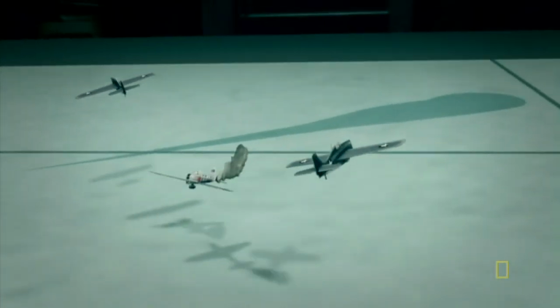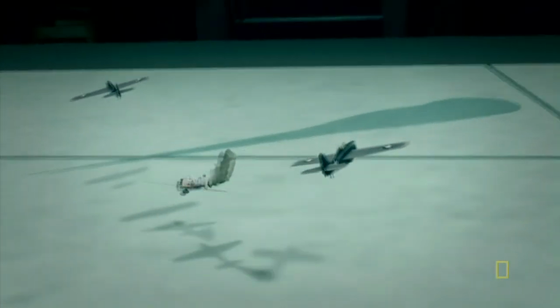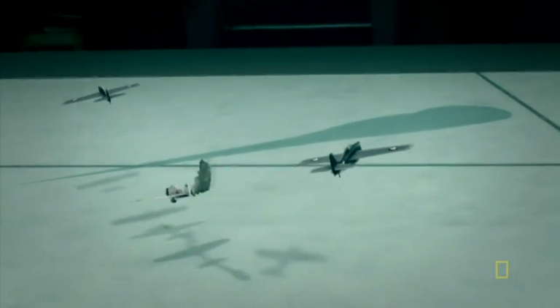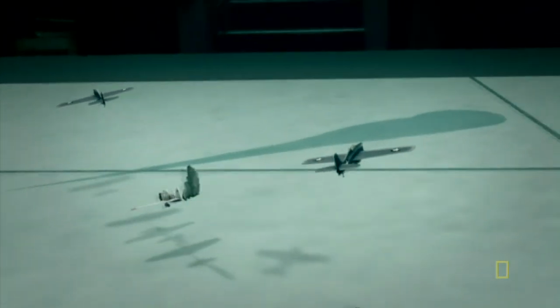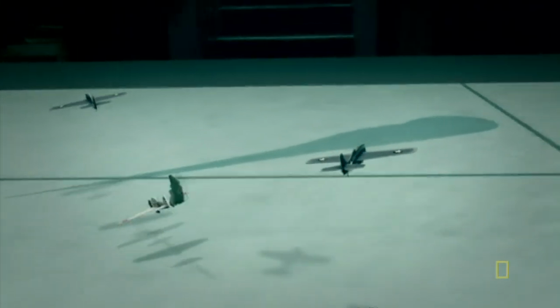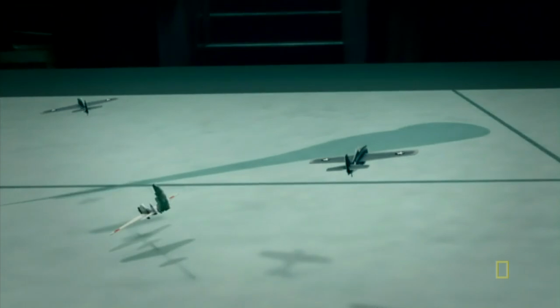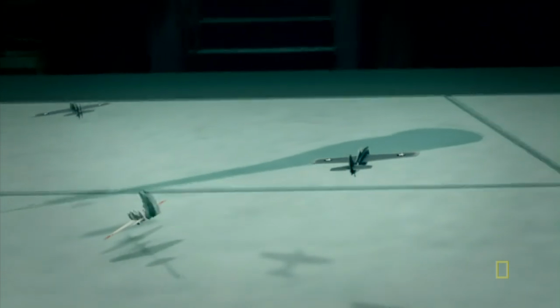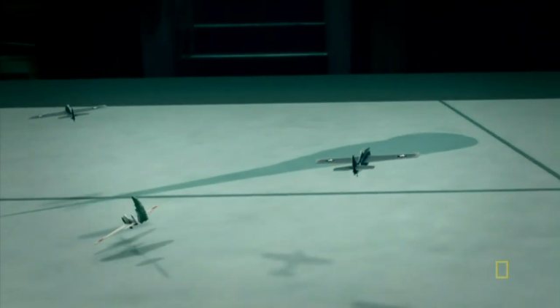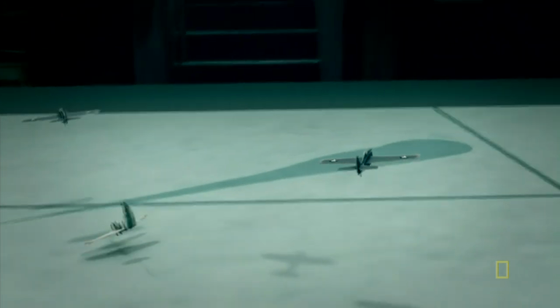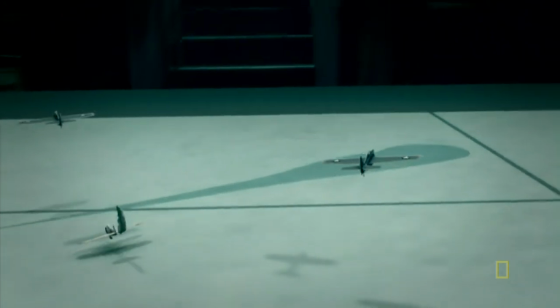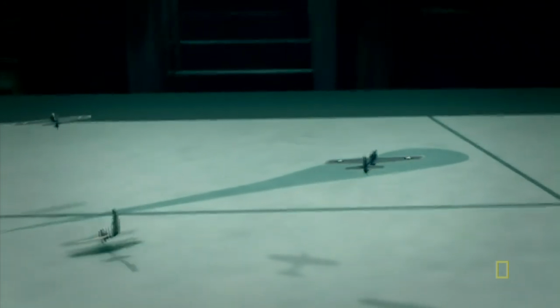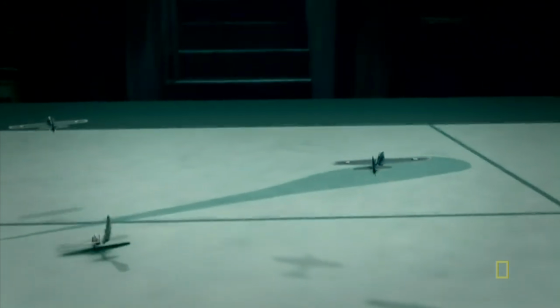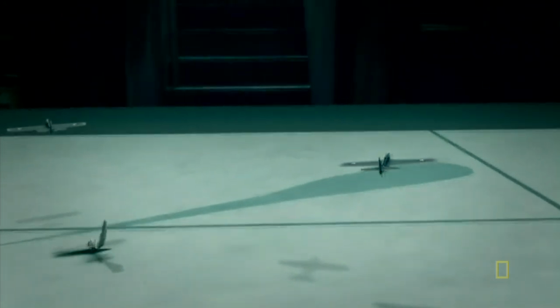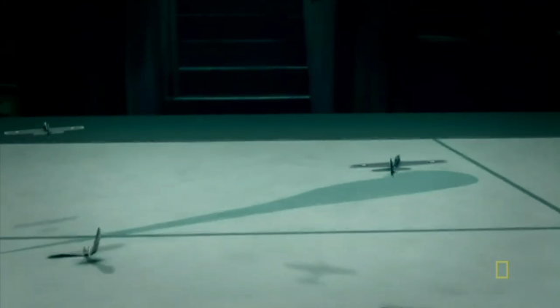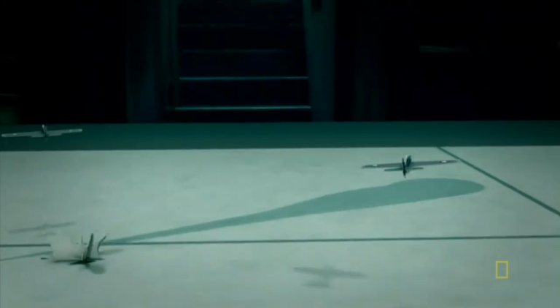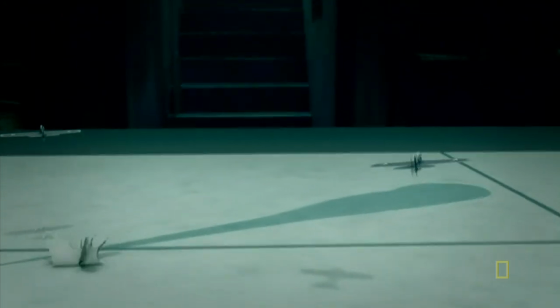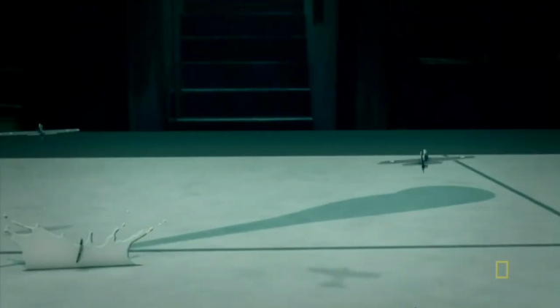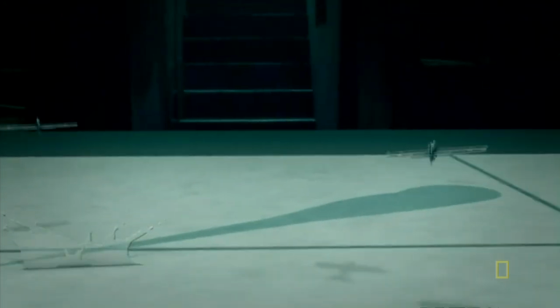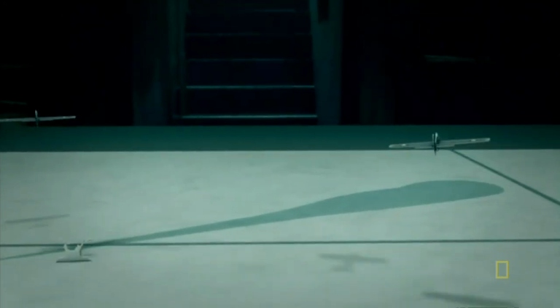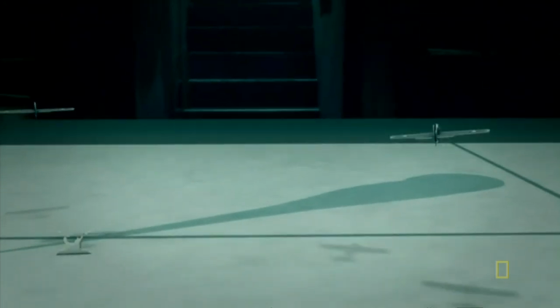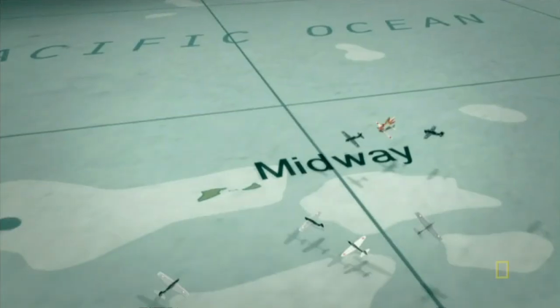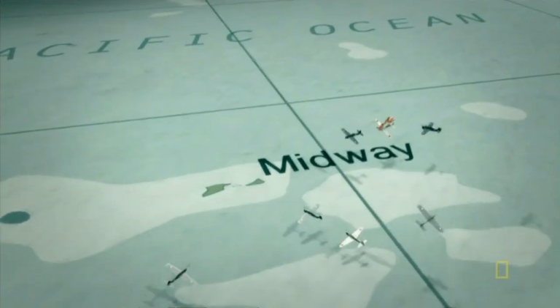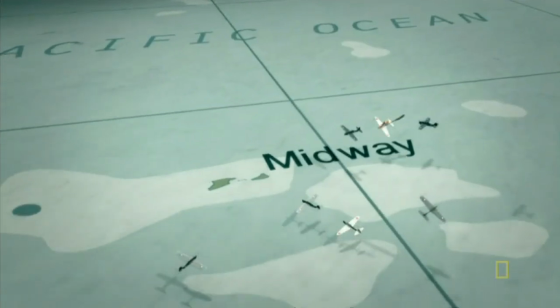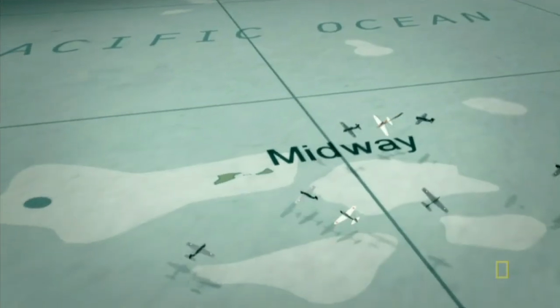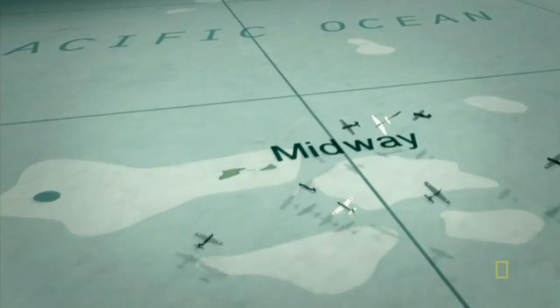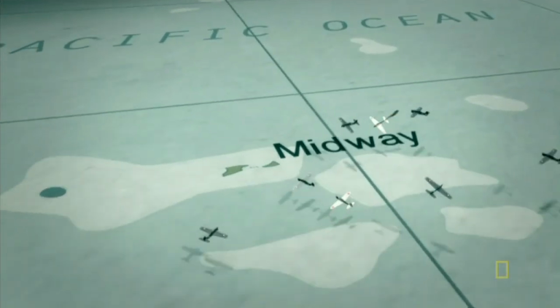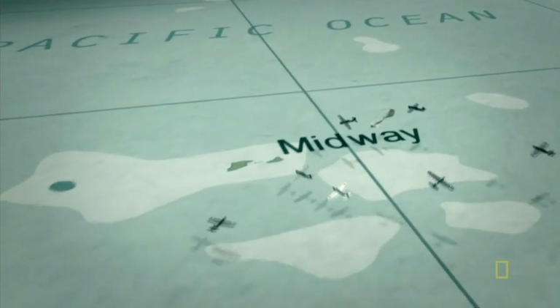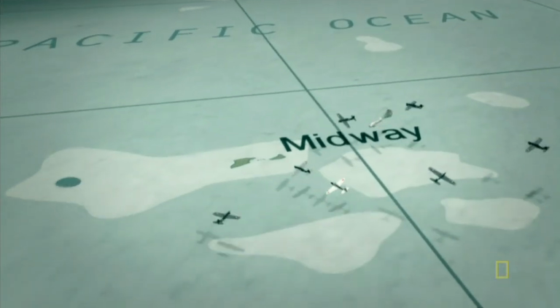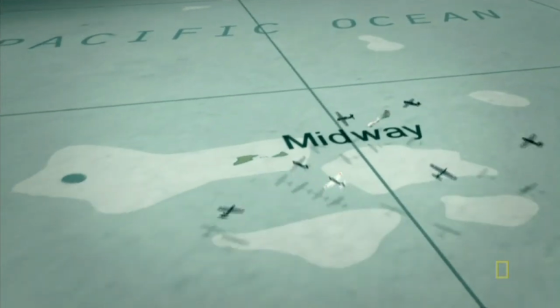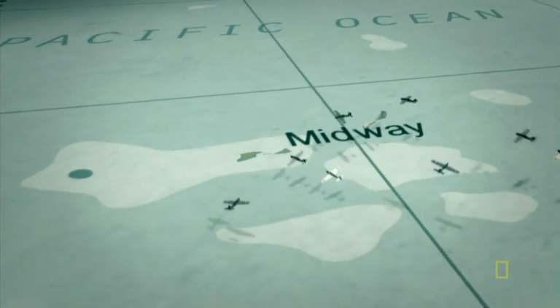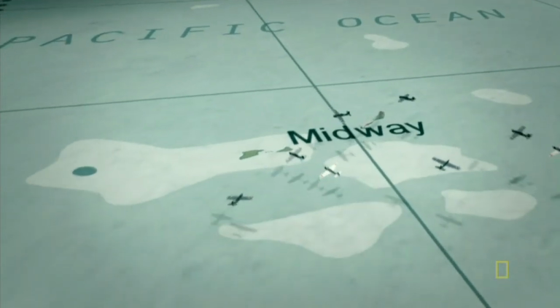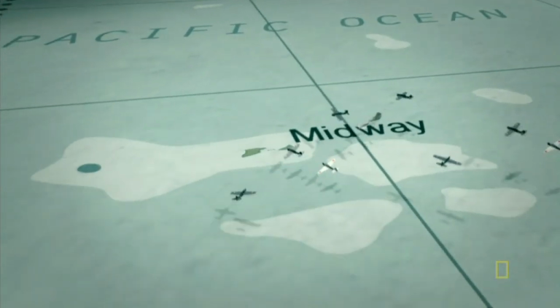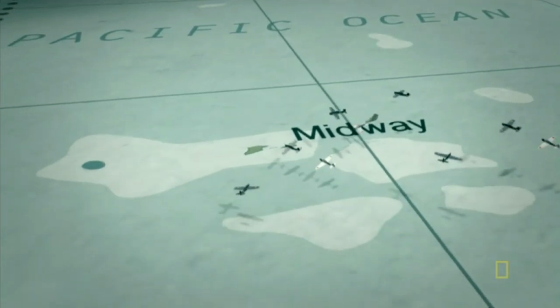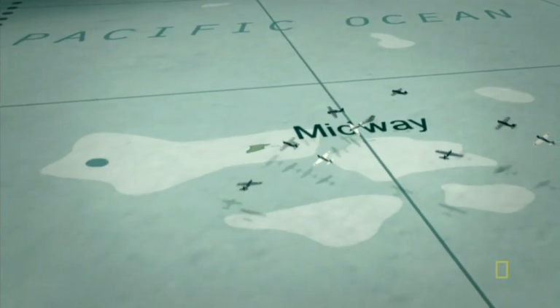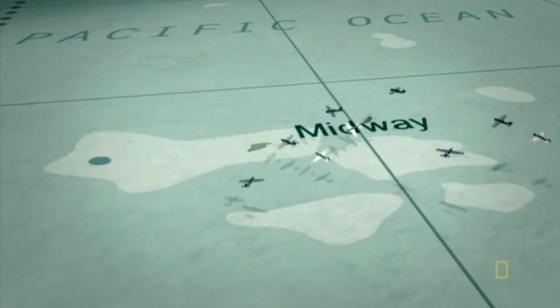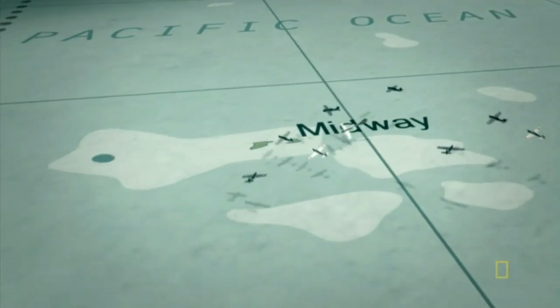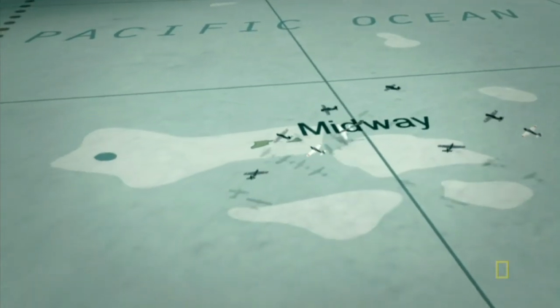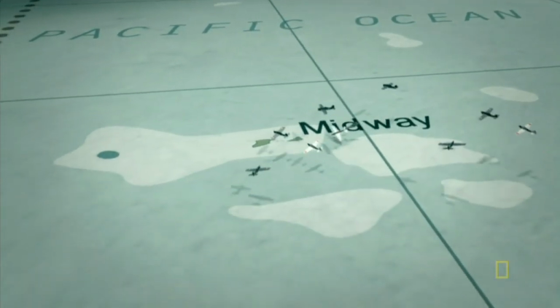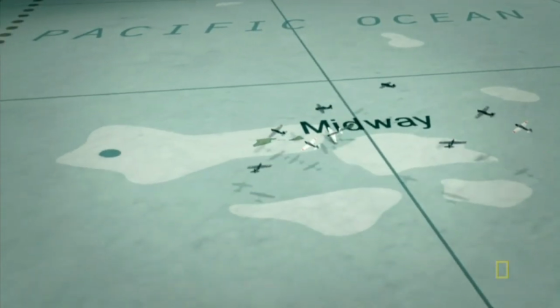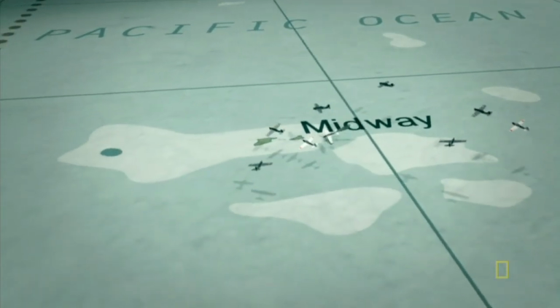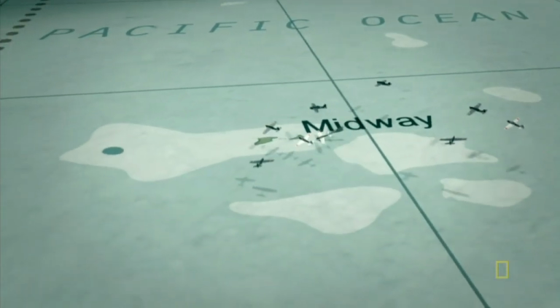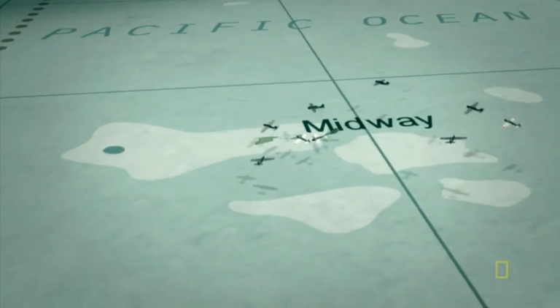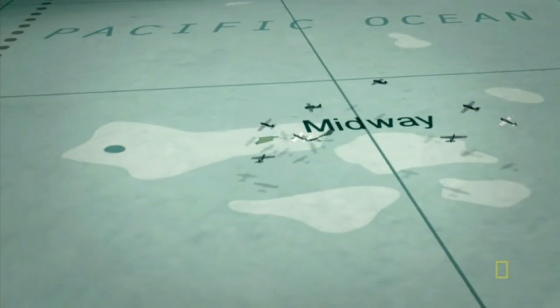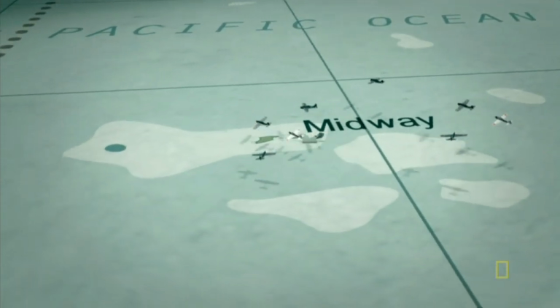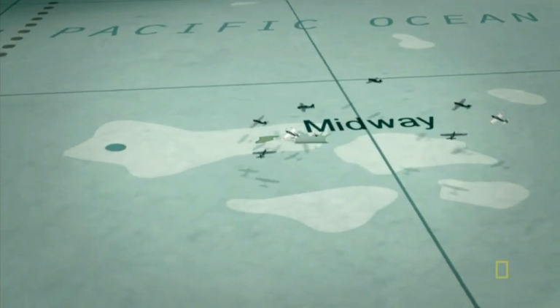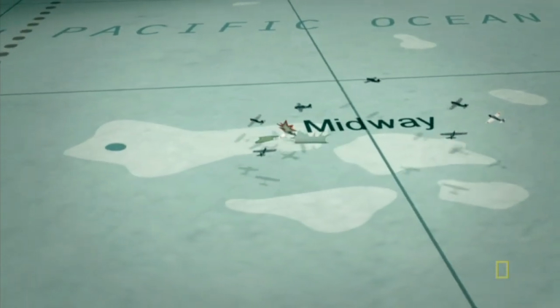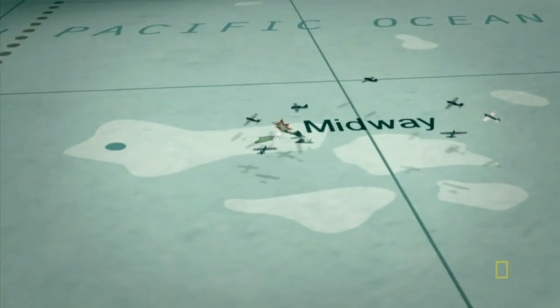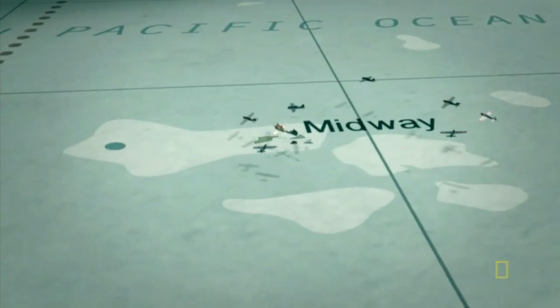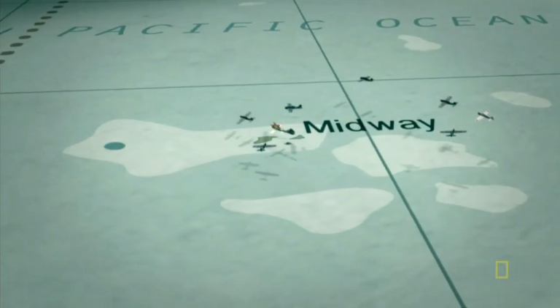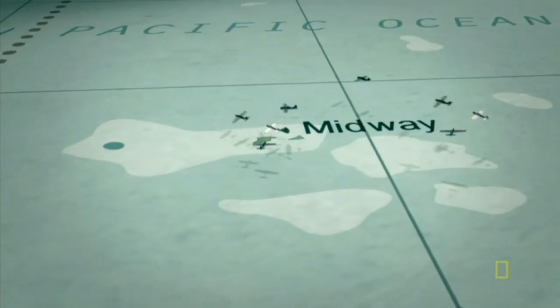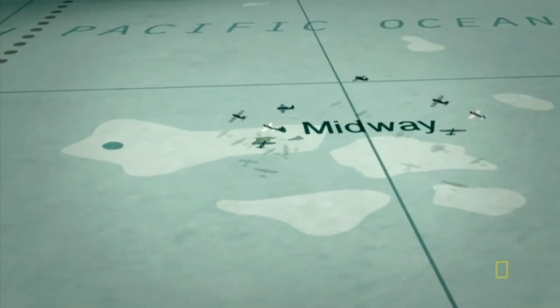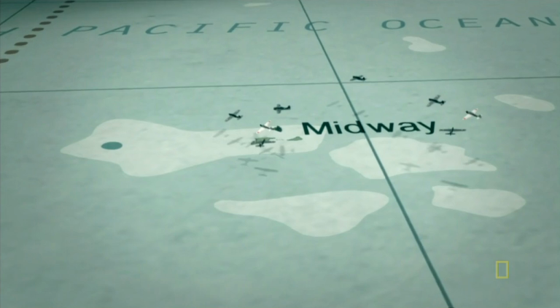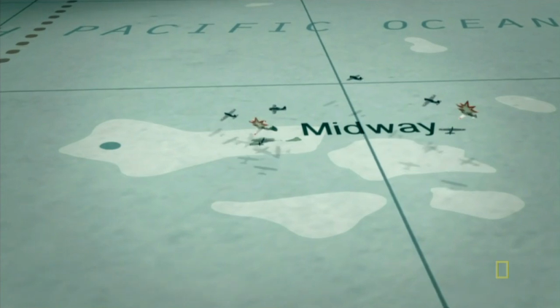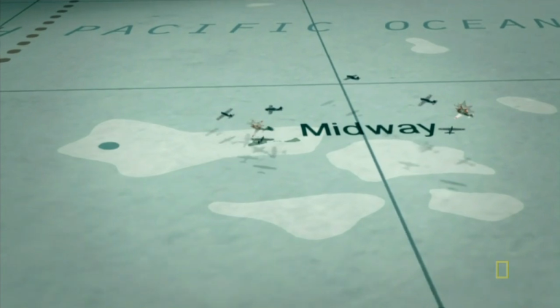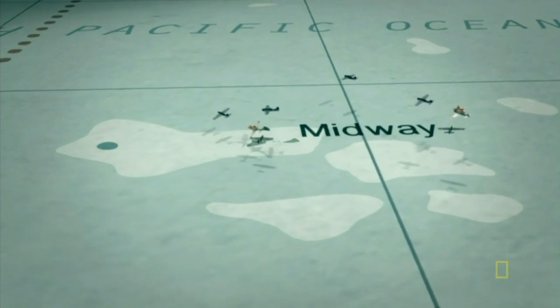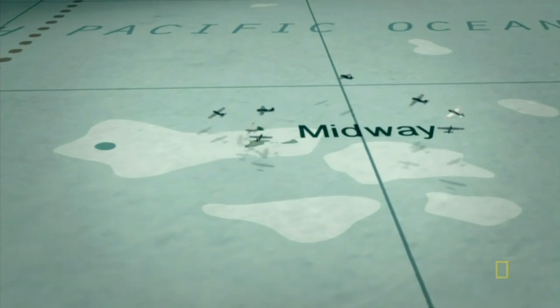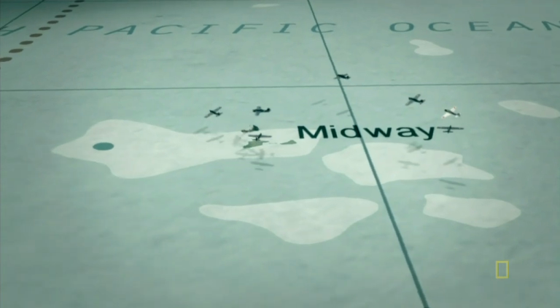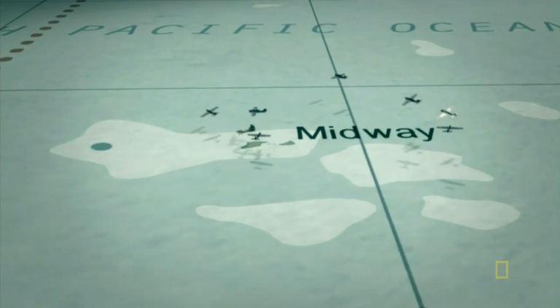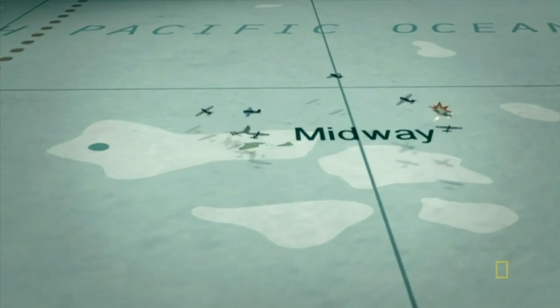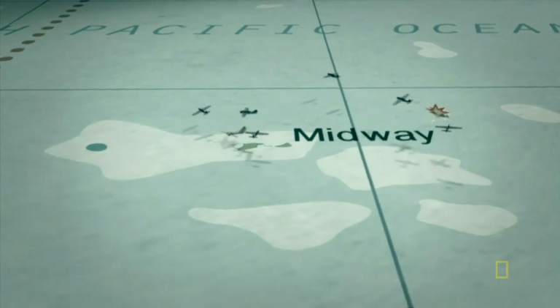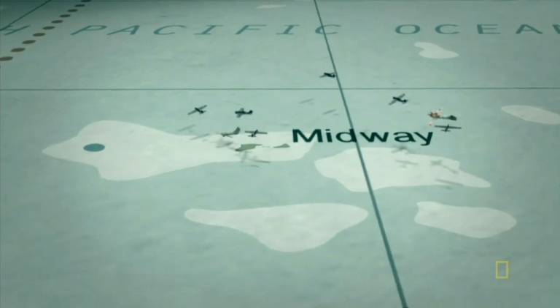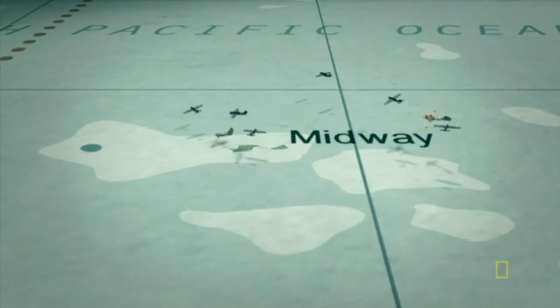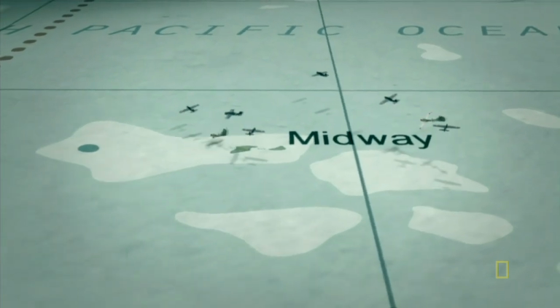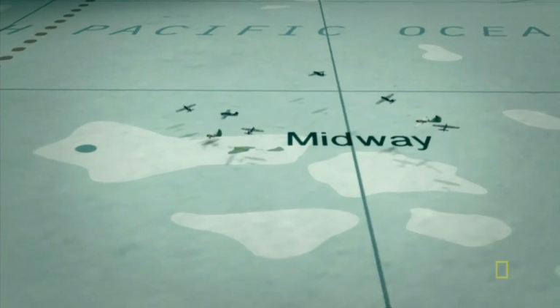This is the Thatch Weave. It's a complete shock to the Zeros.